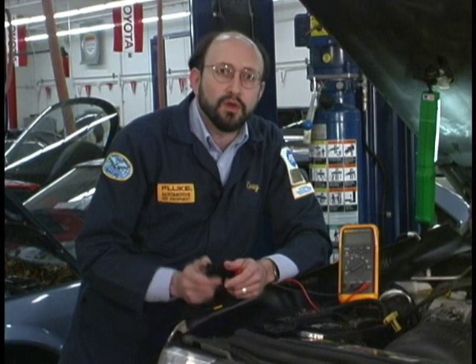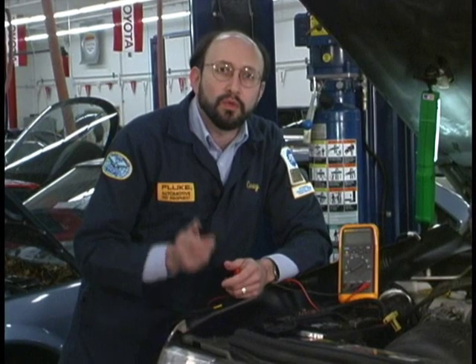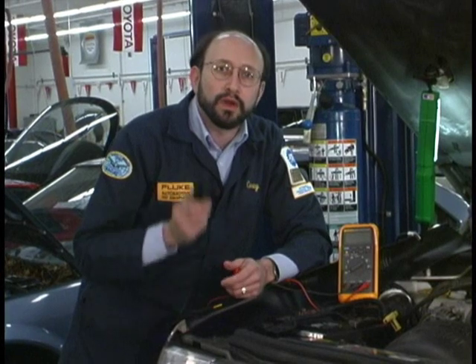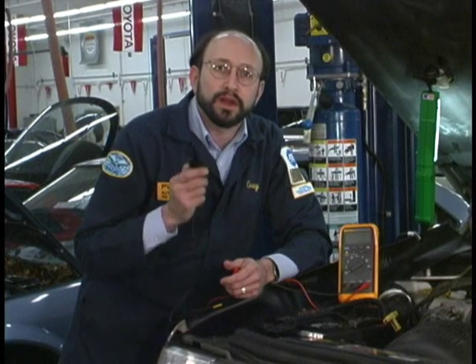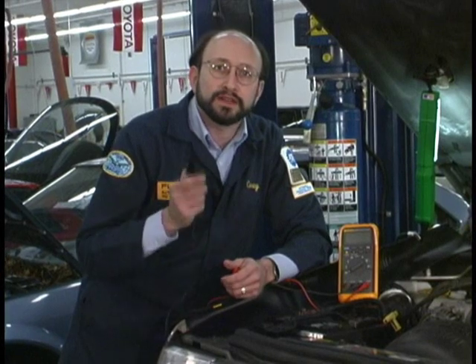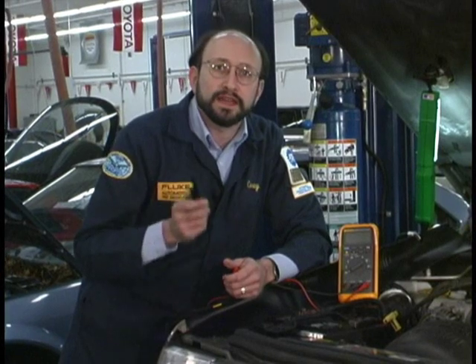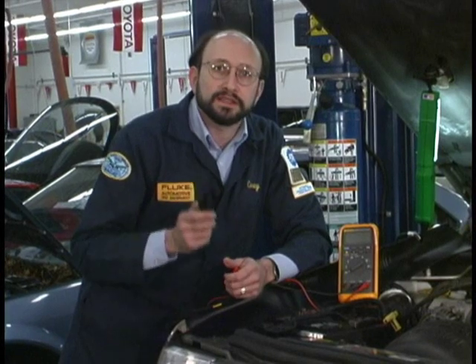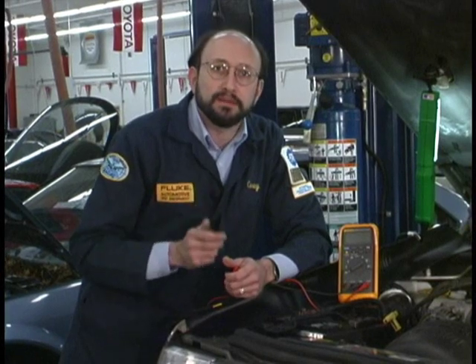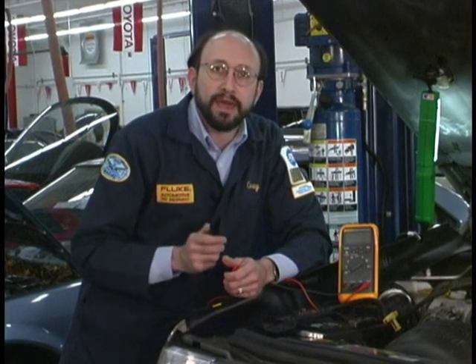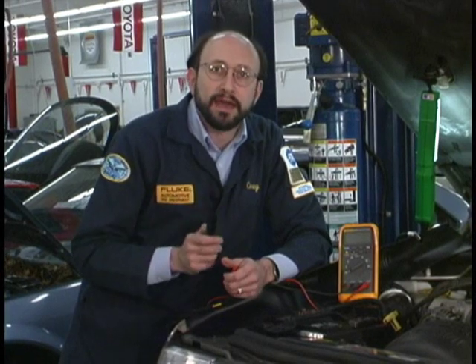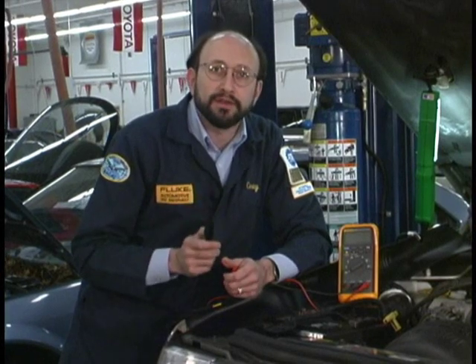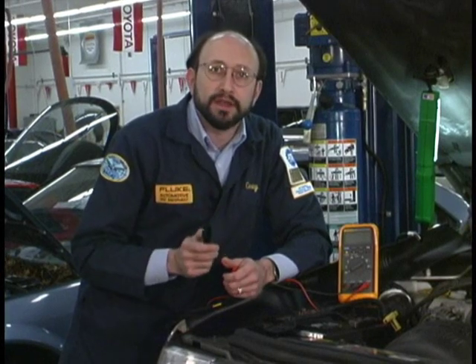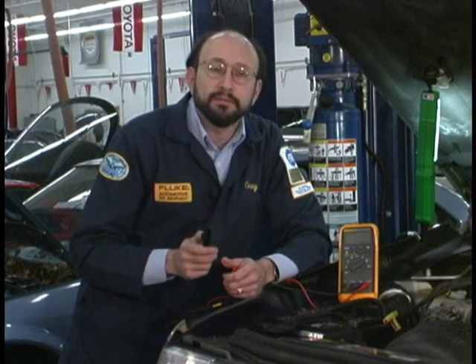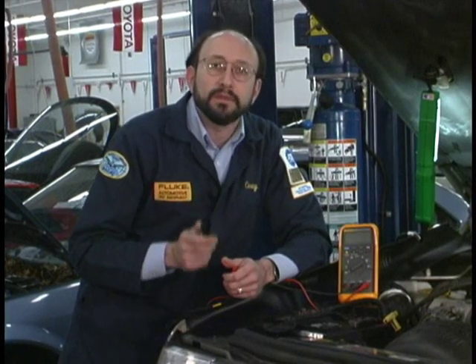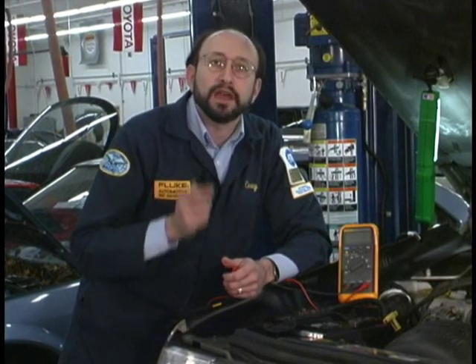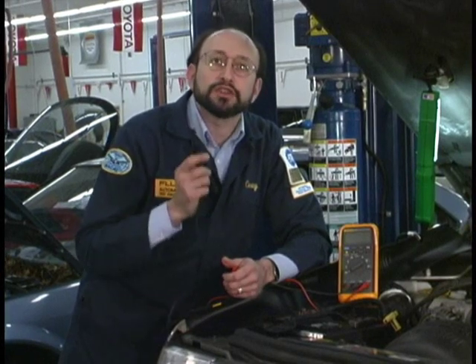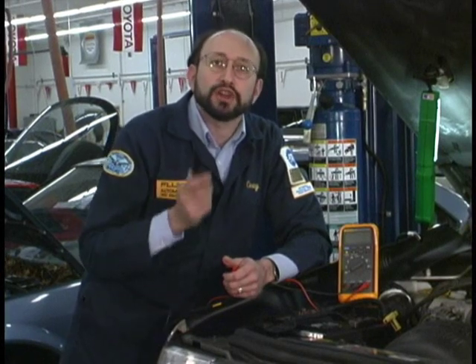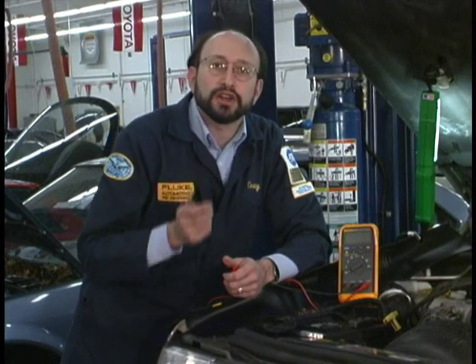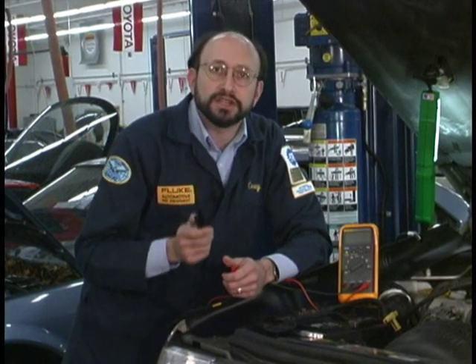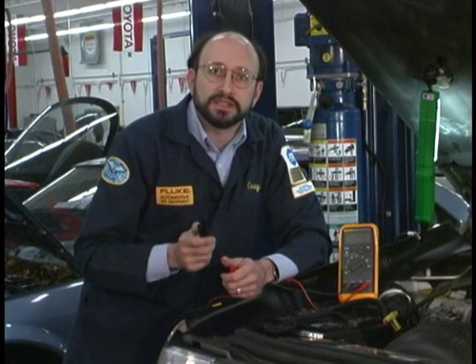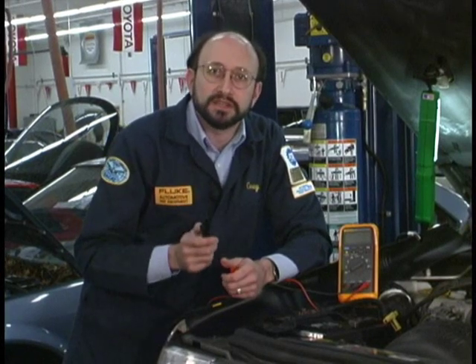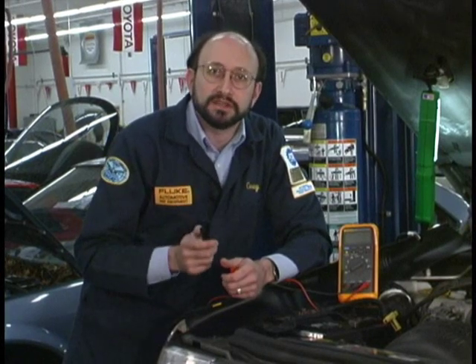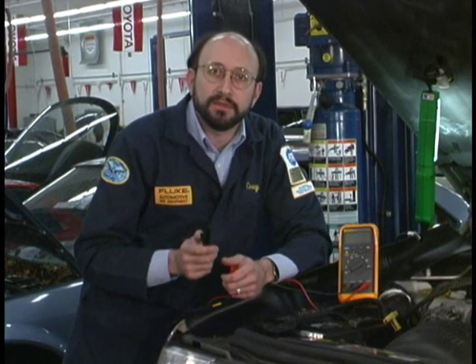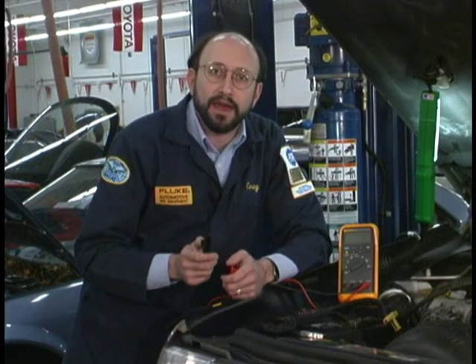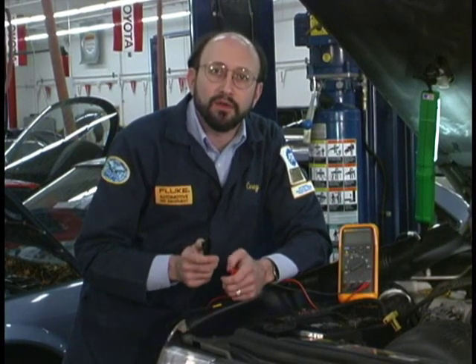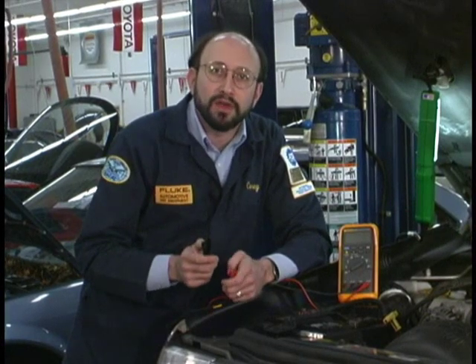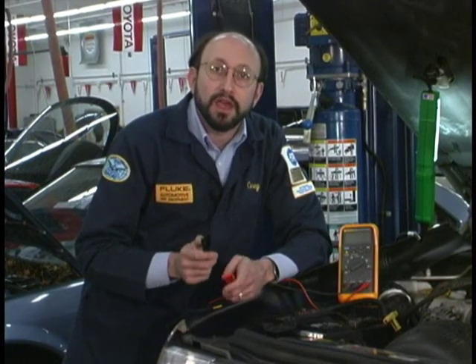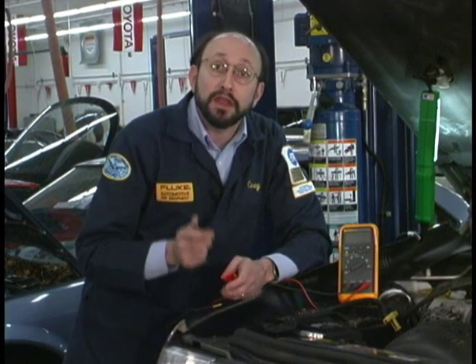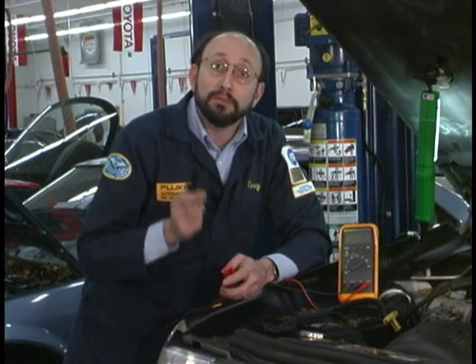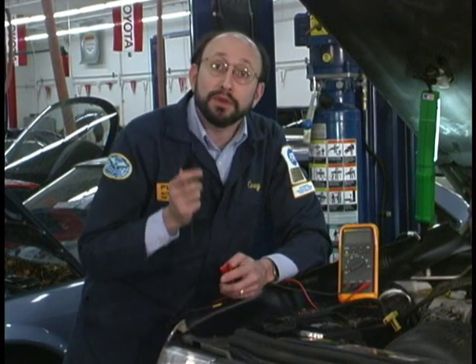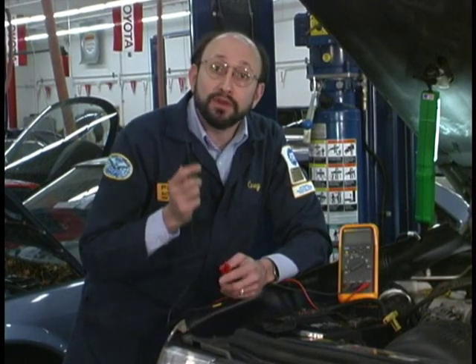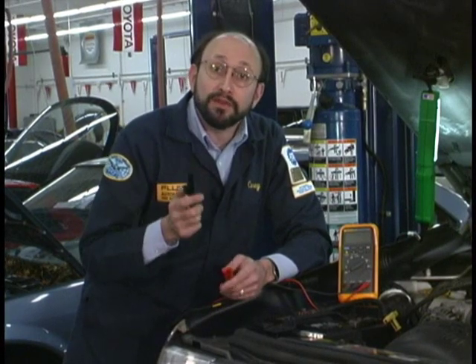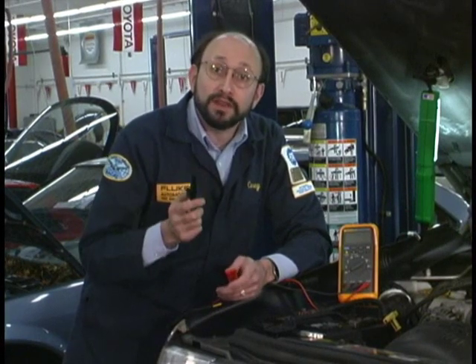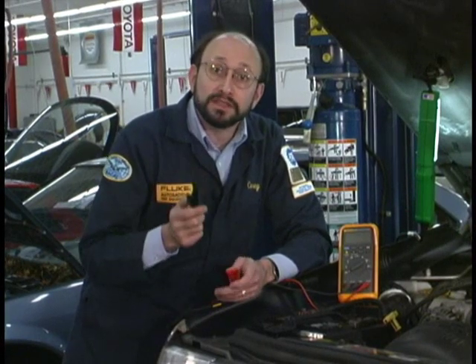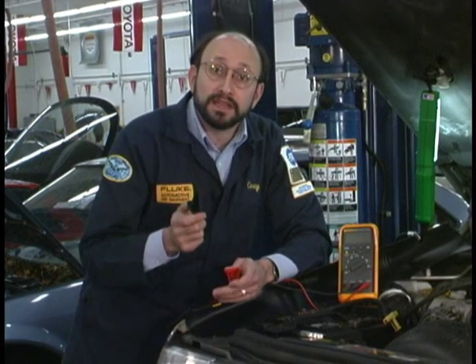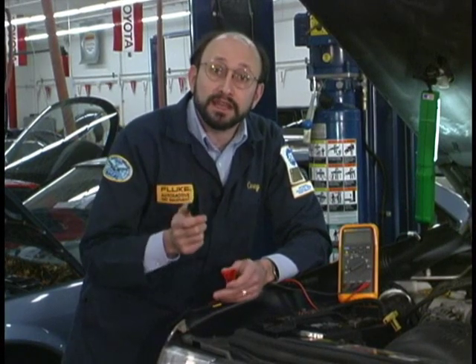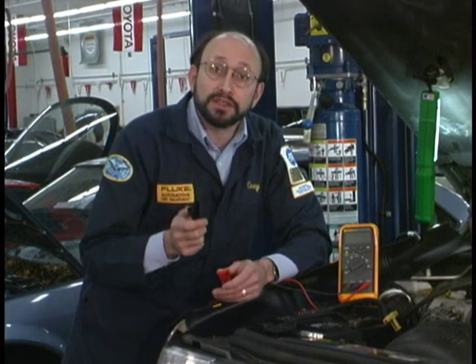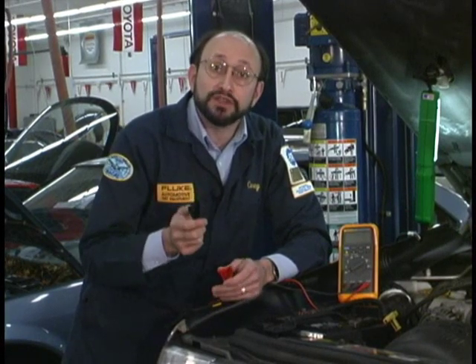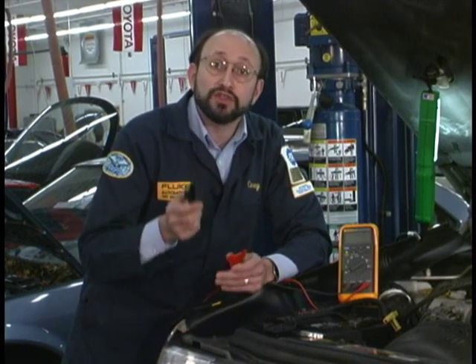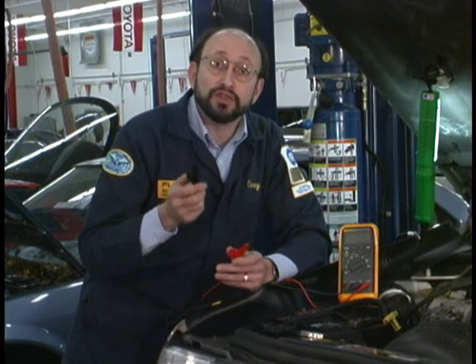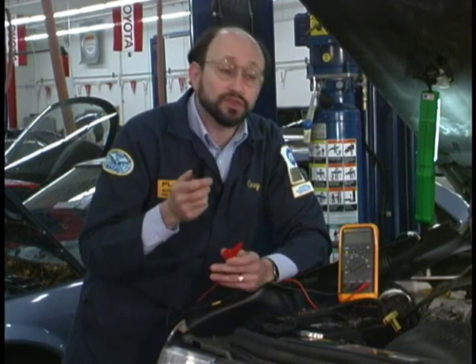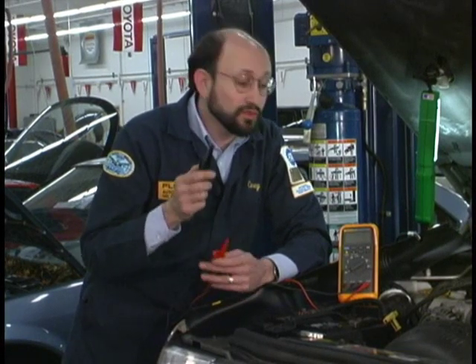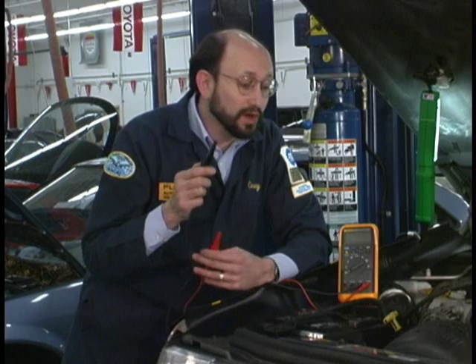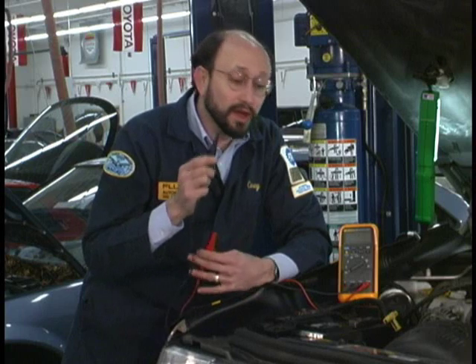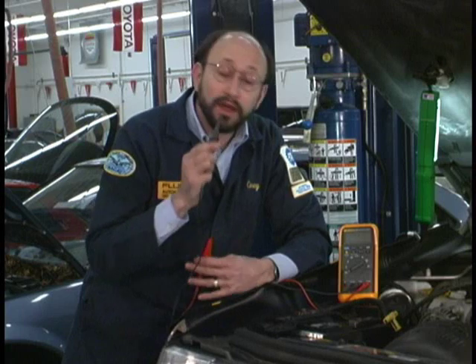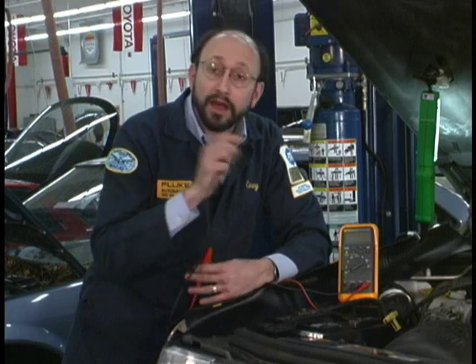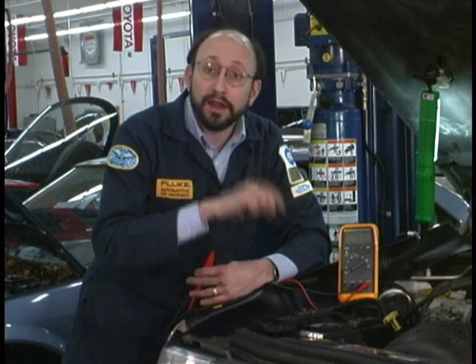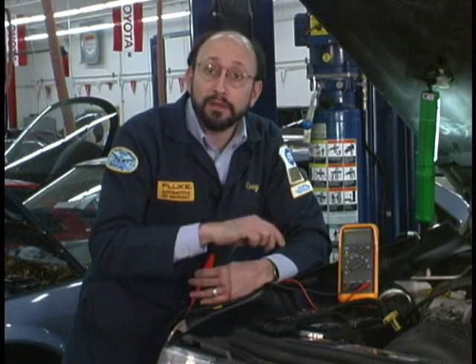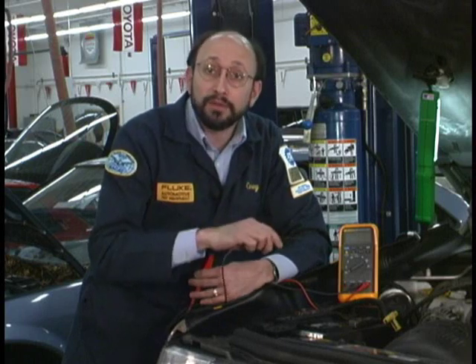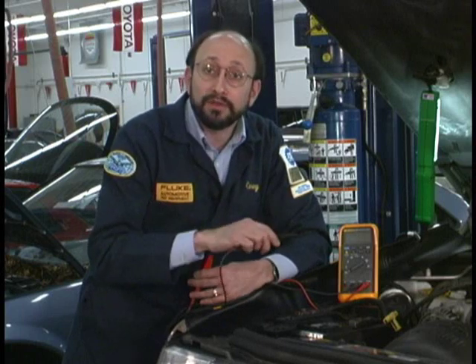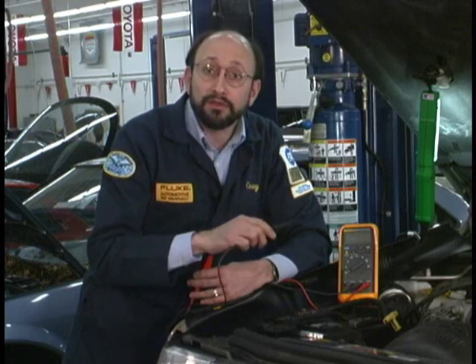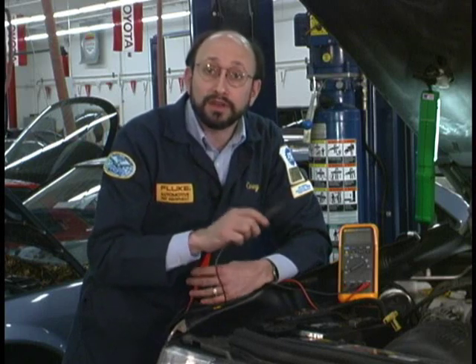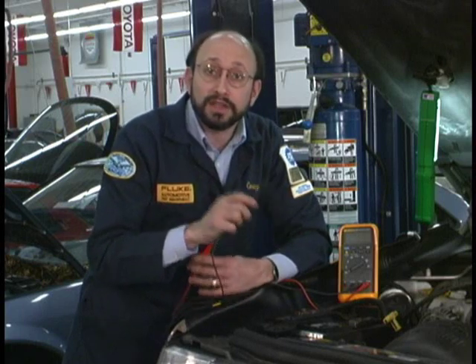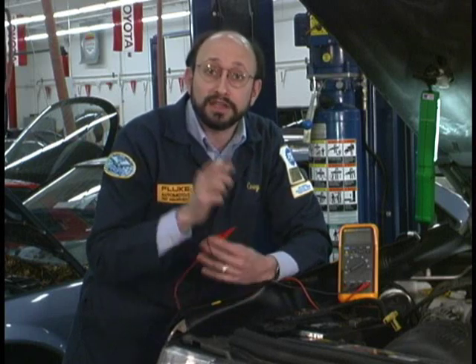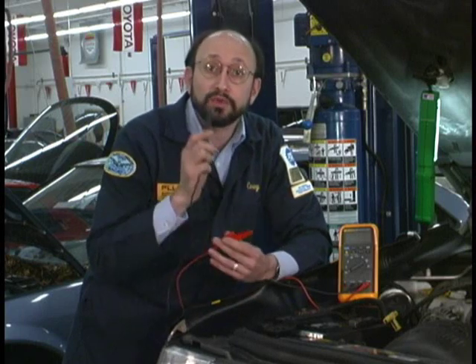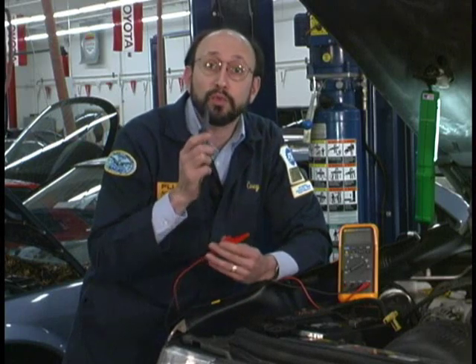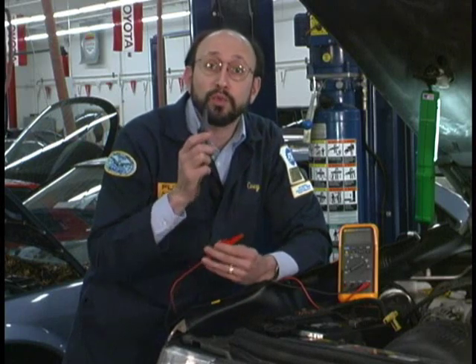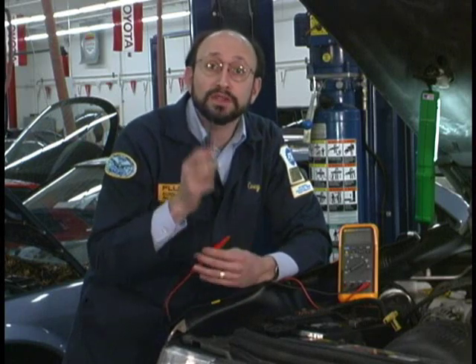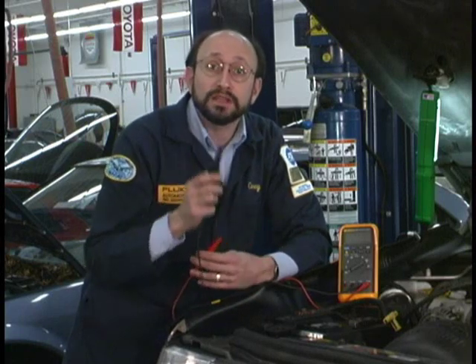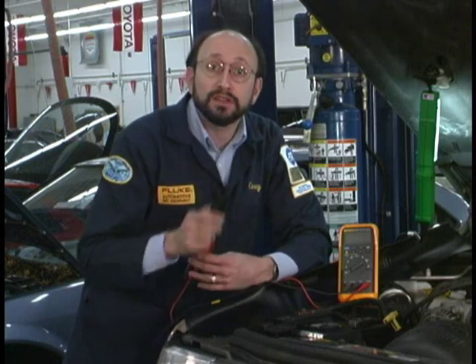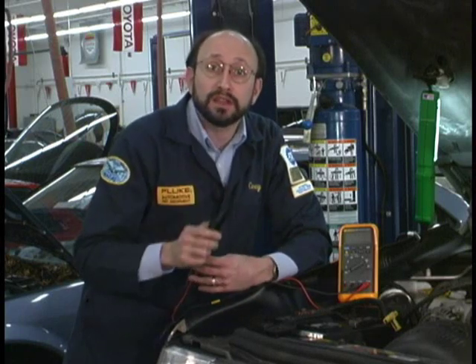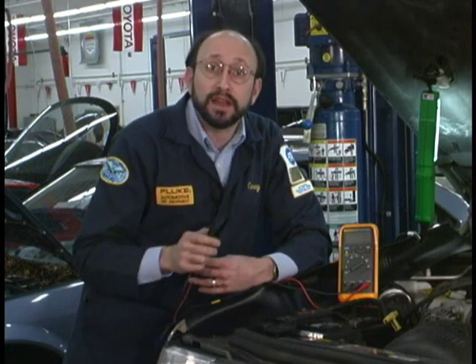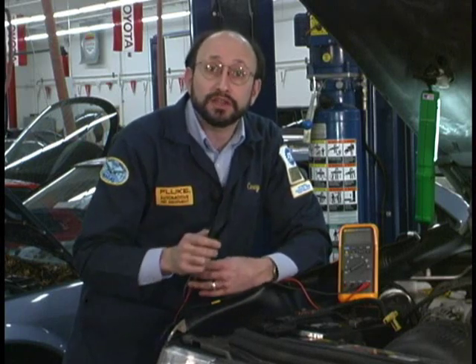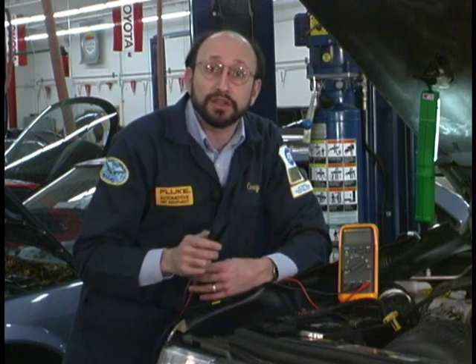We are going to test the battery and the charging system now. The beauty of this test is you can do a number of different tests with one single connection.